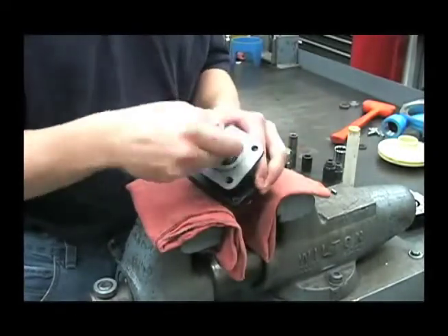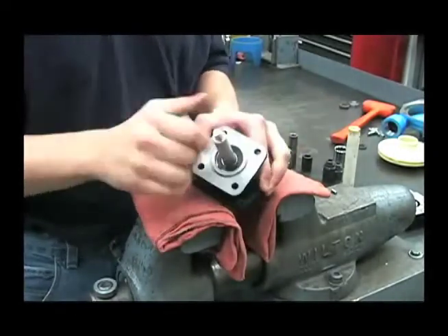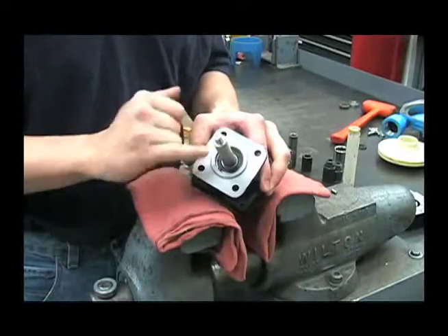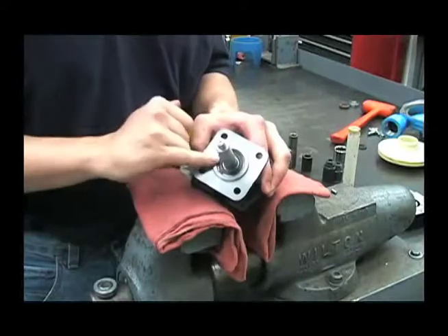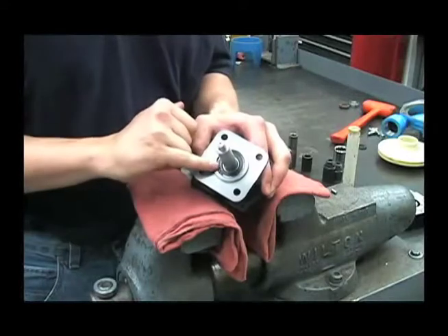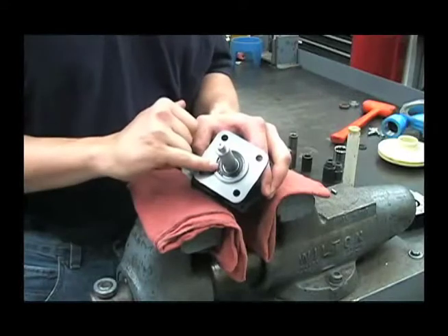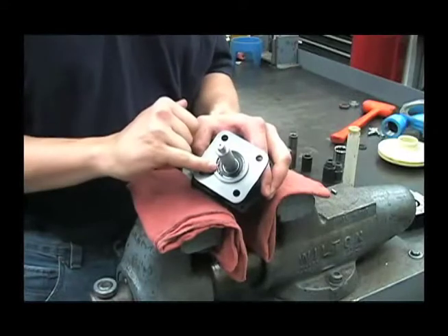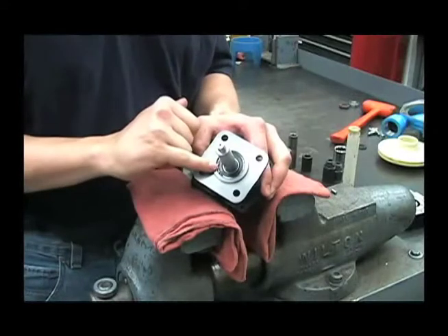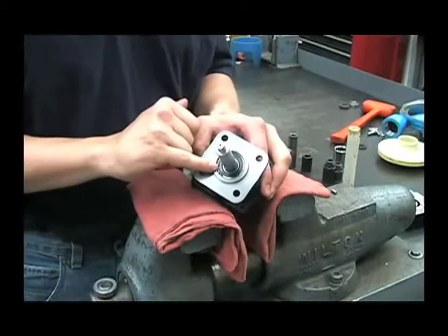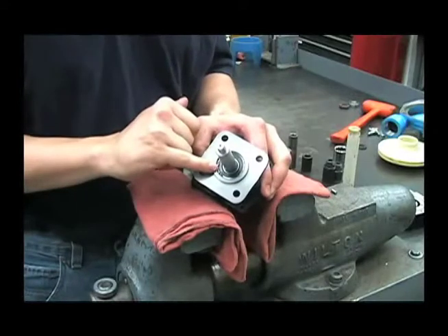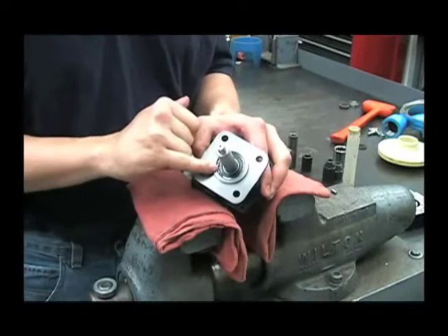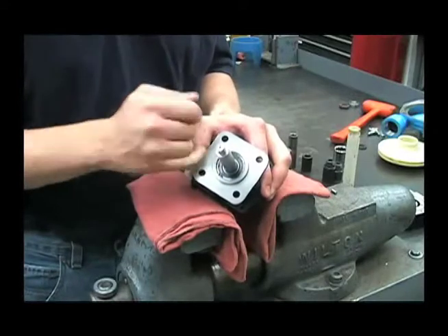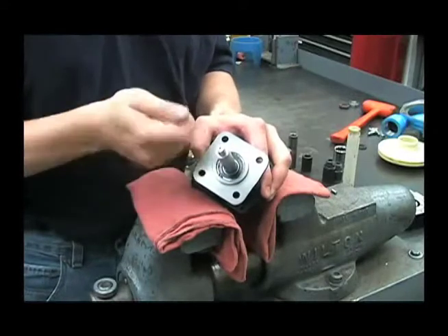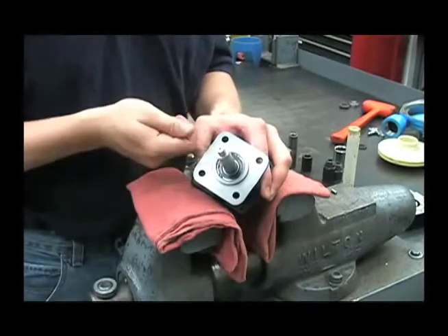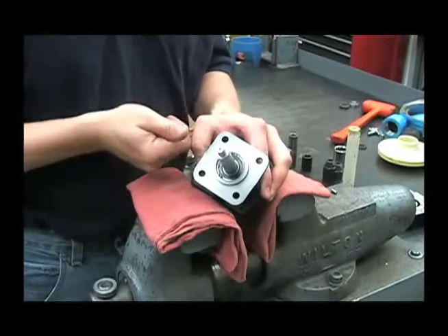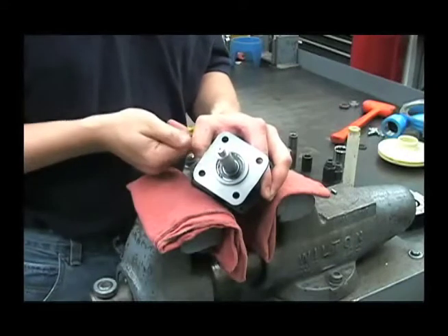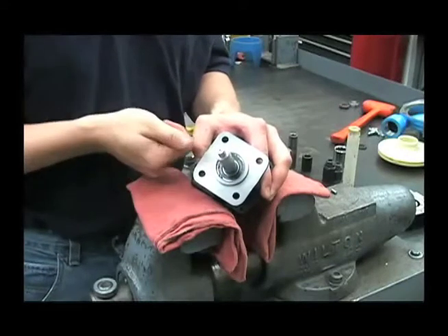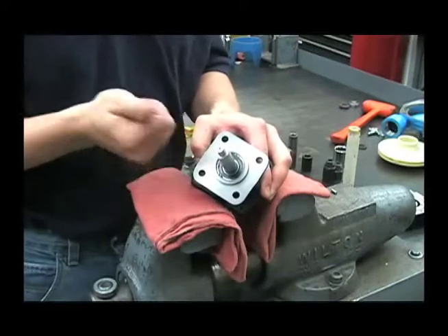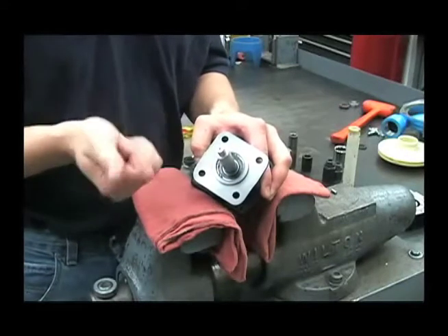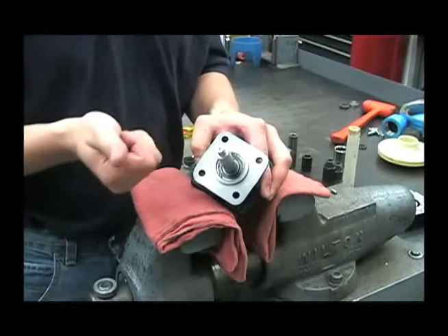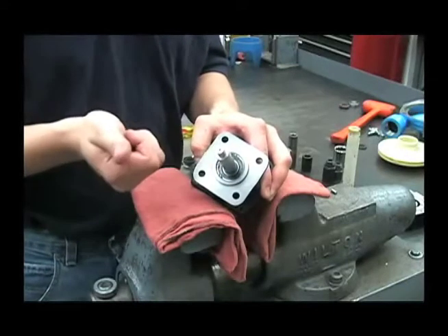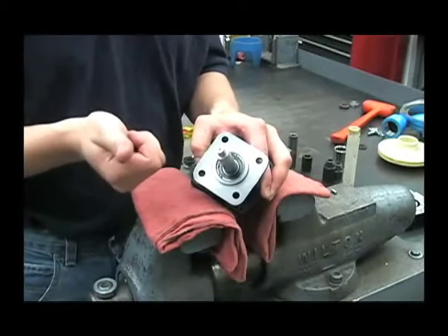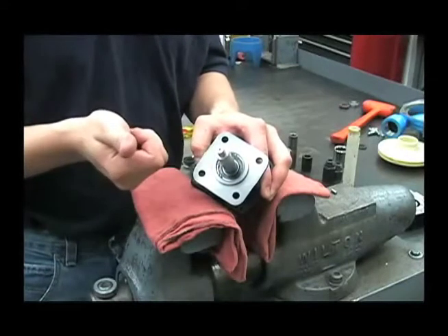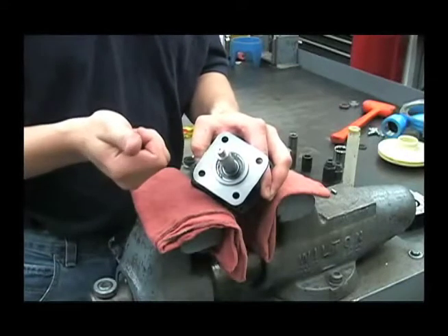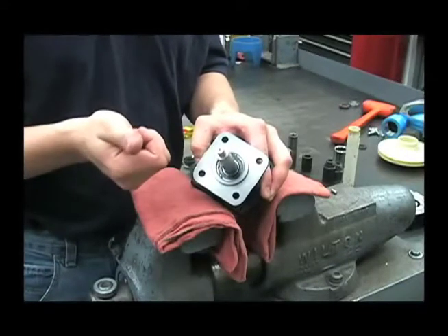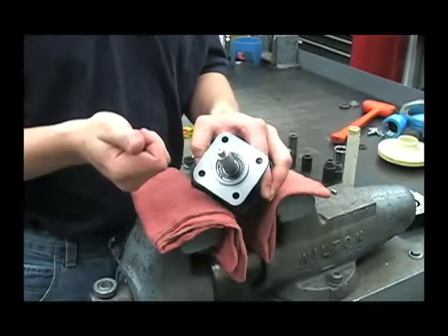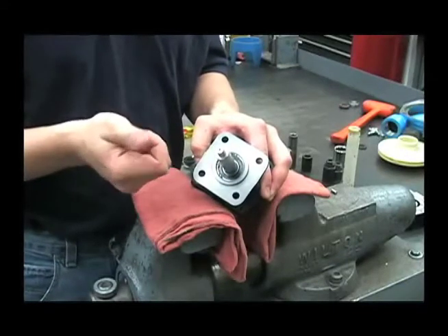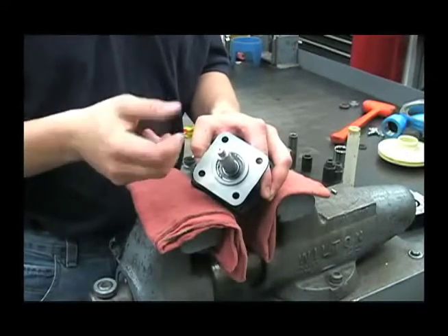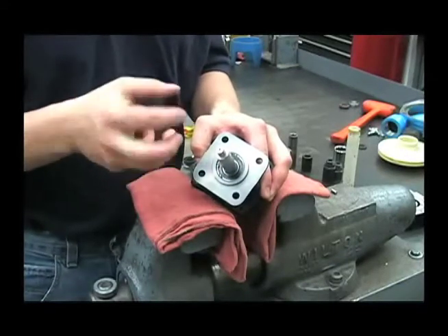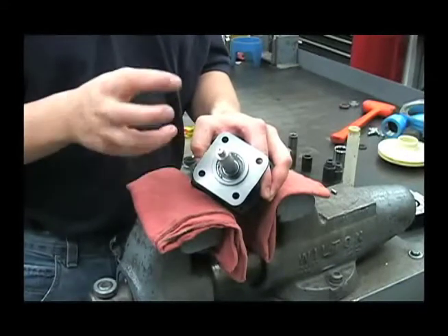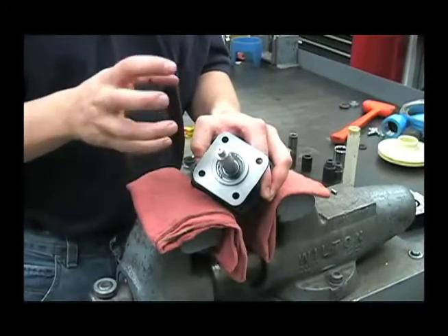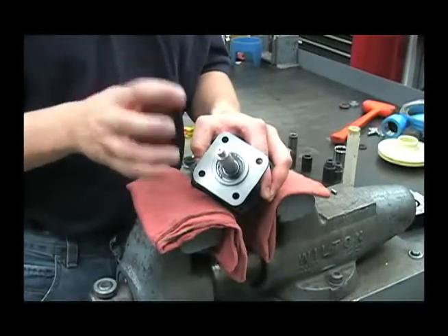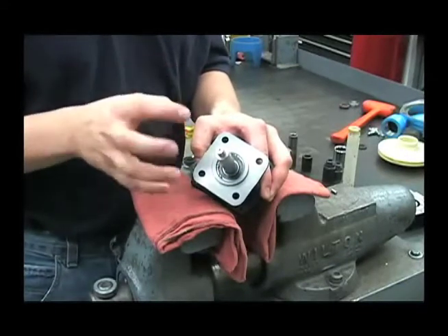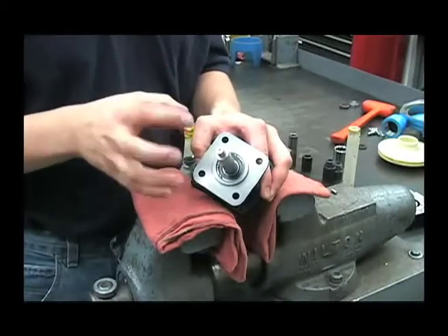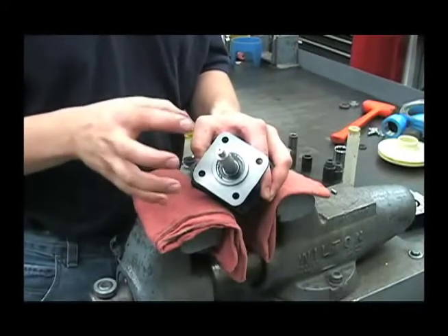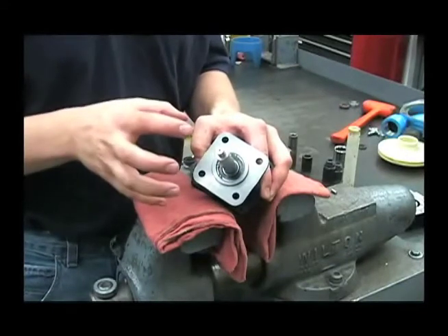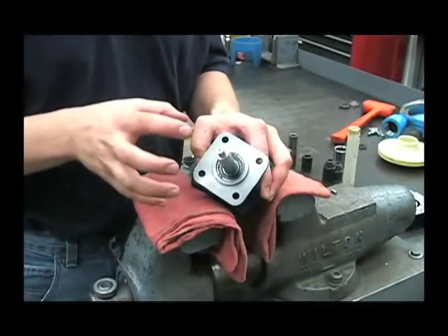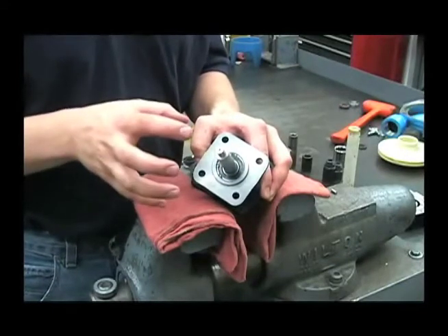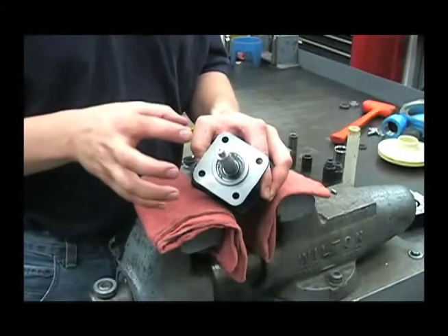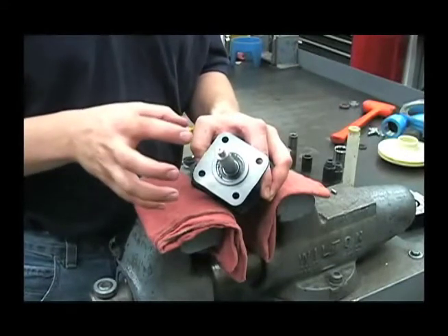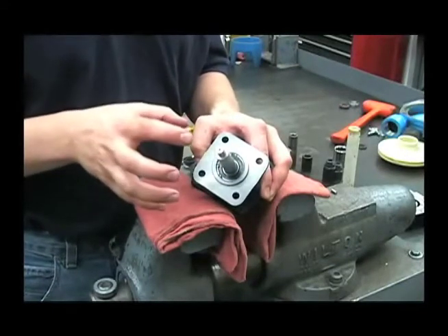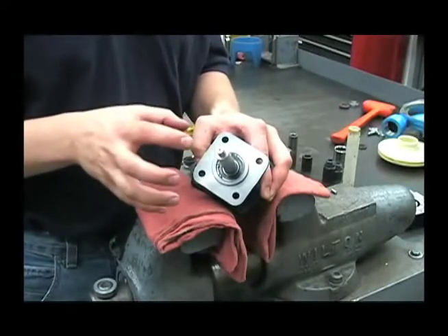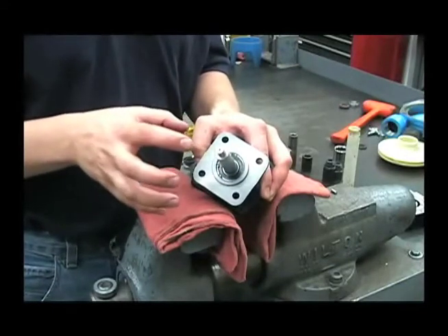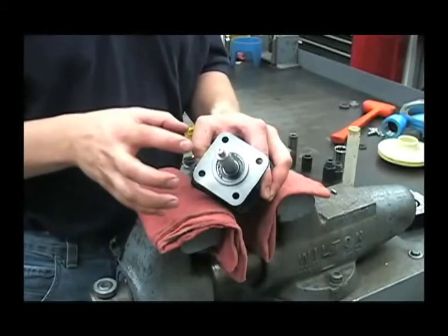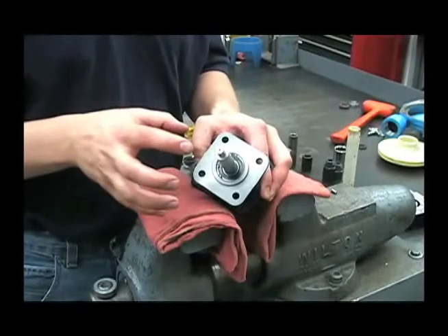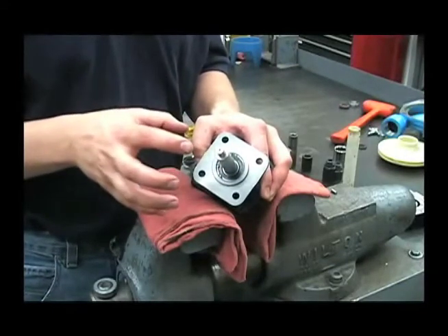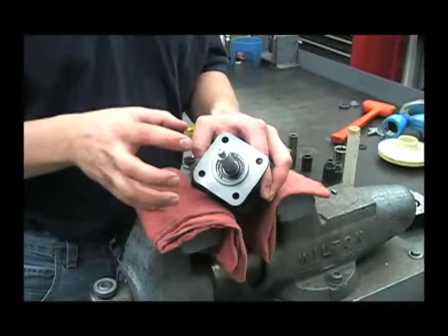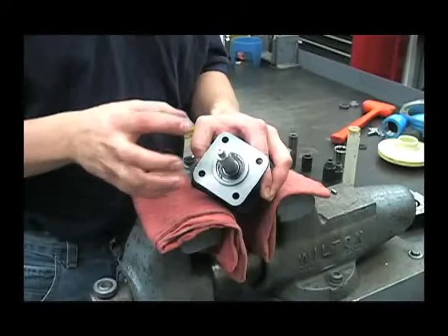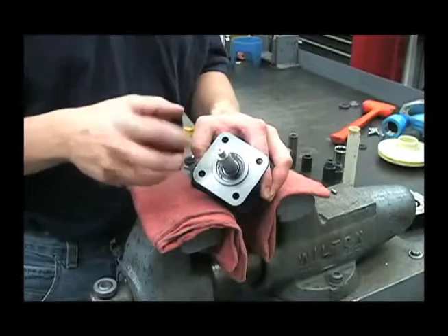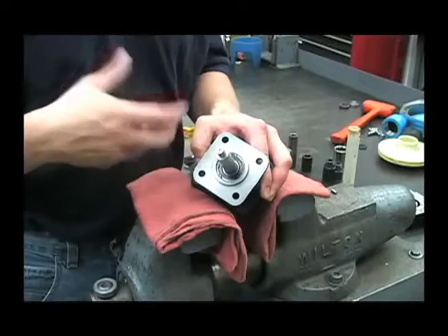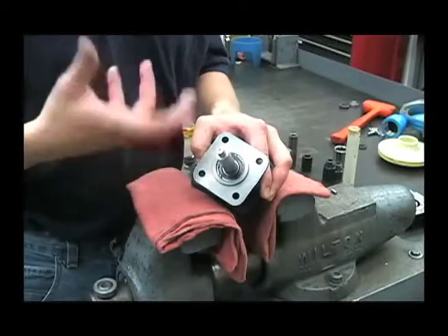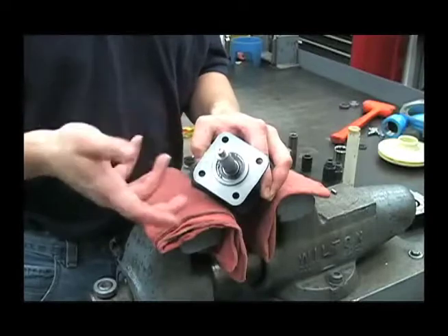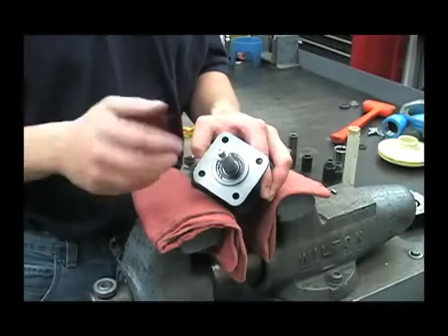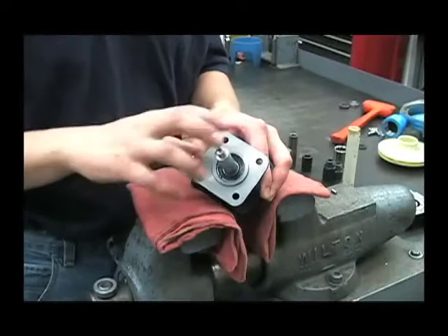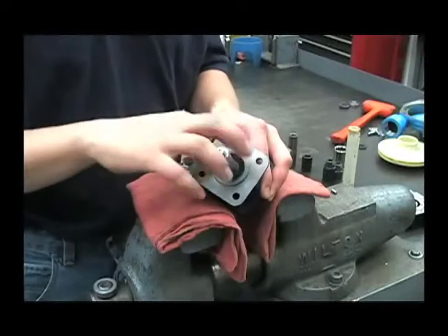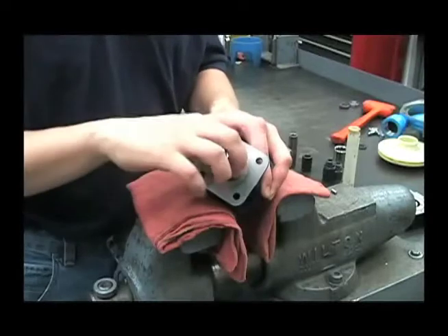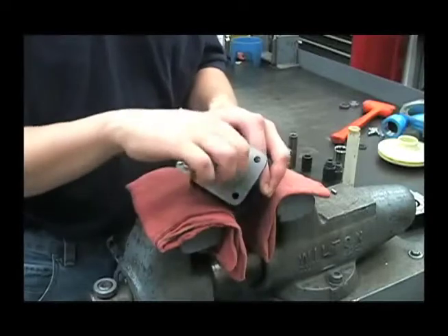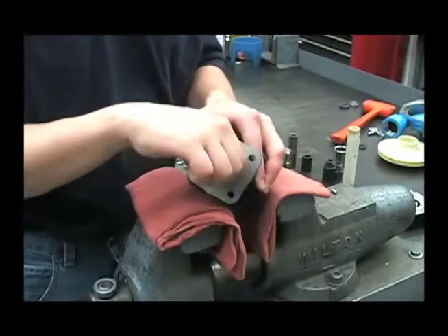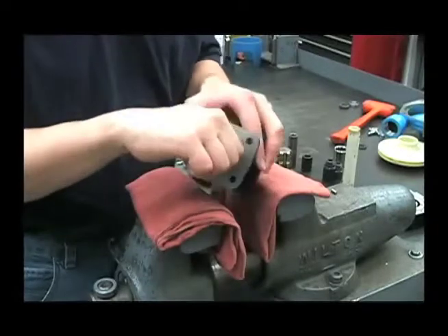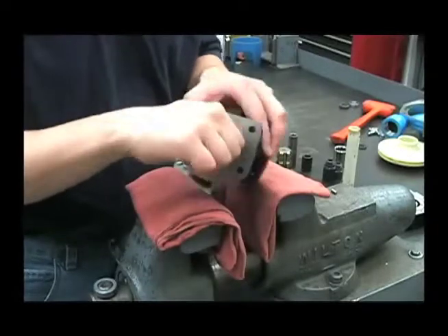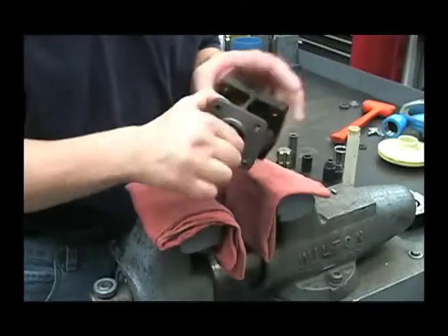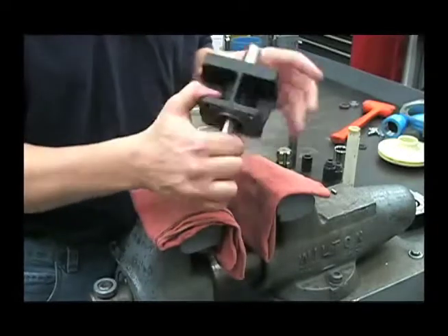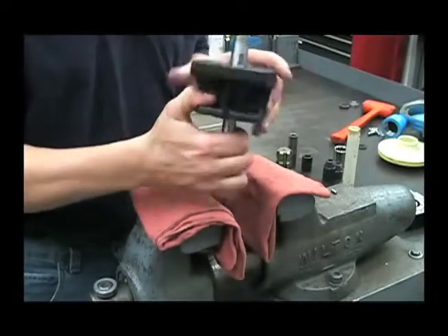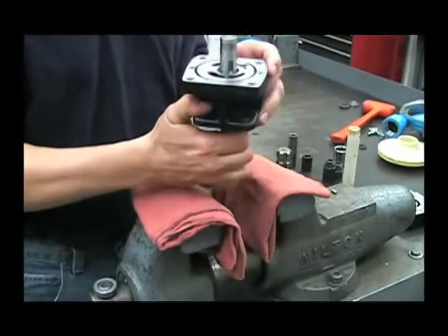So you'll want to take that snap ring back out, press the whole assembly back out, check for any damage on those washers and redo it.